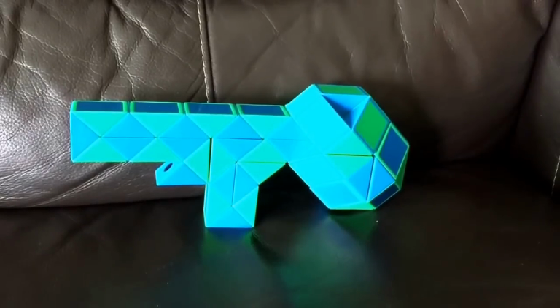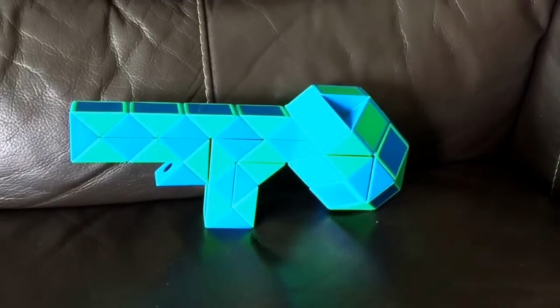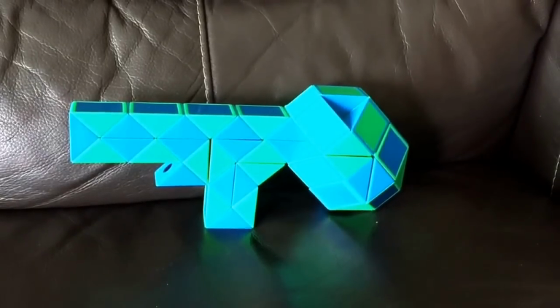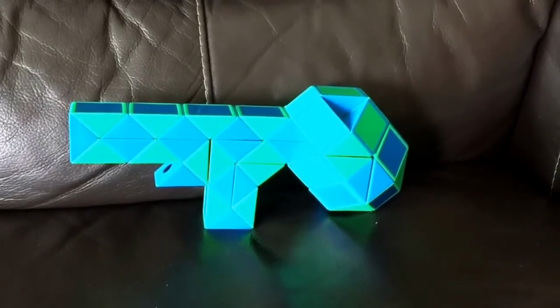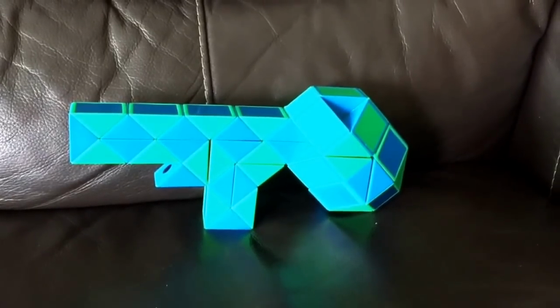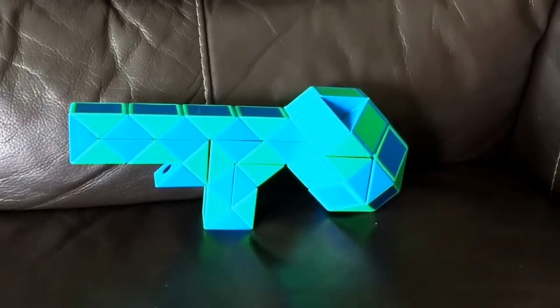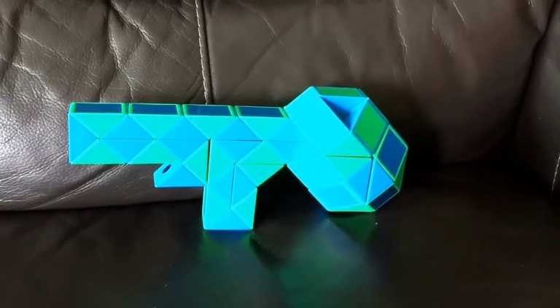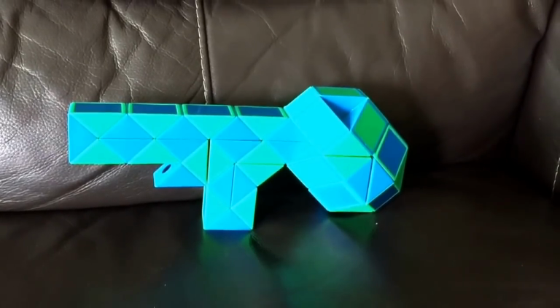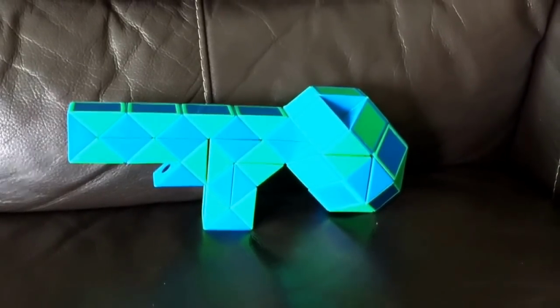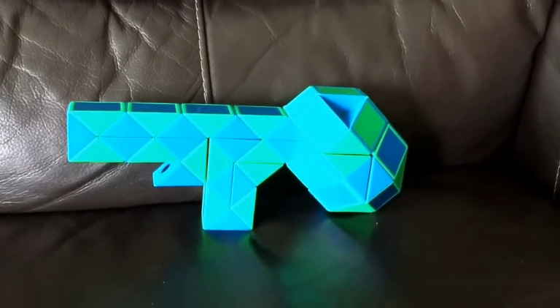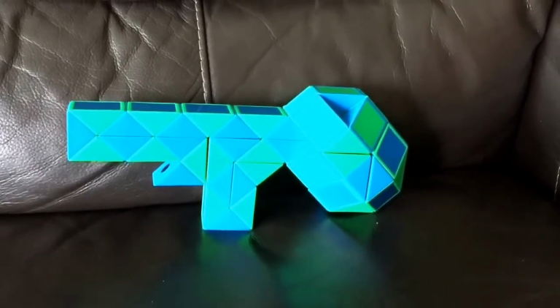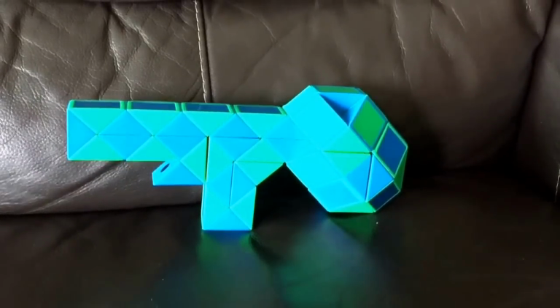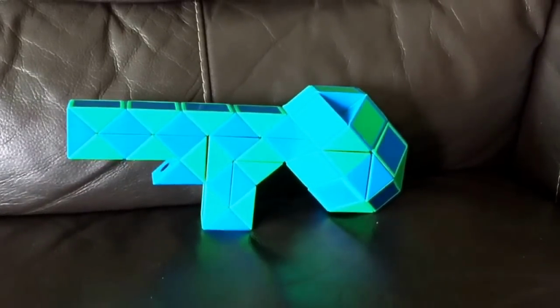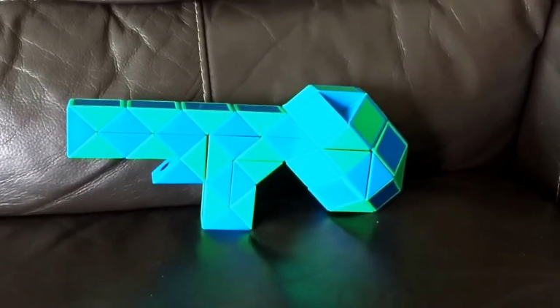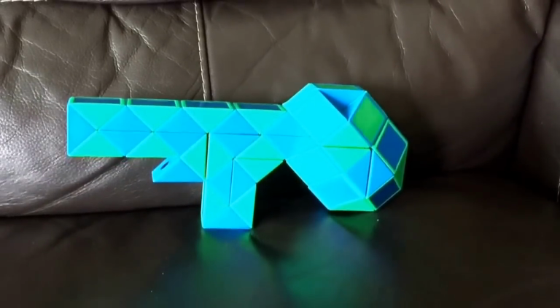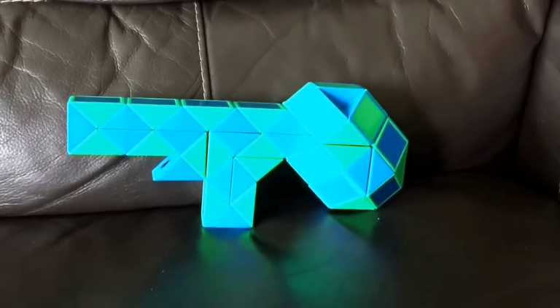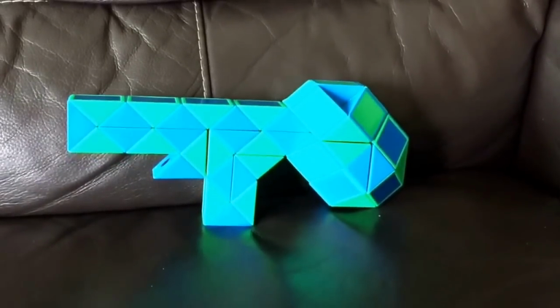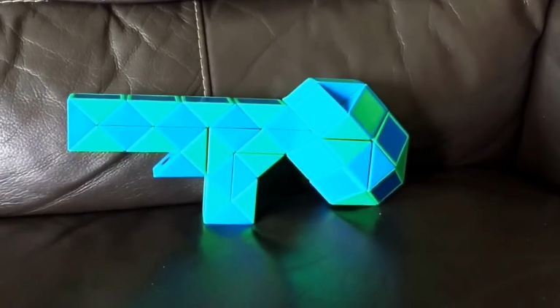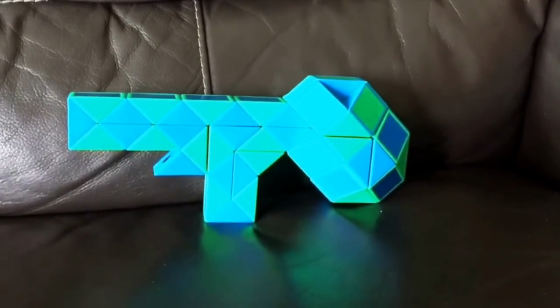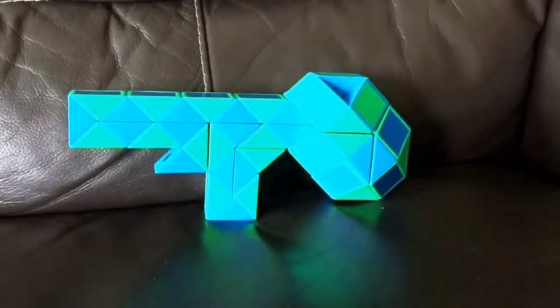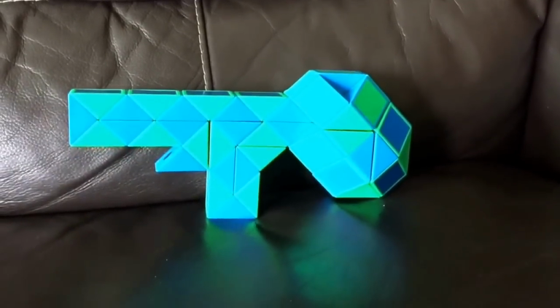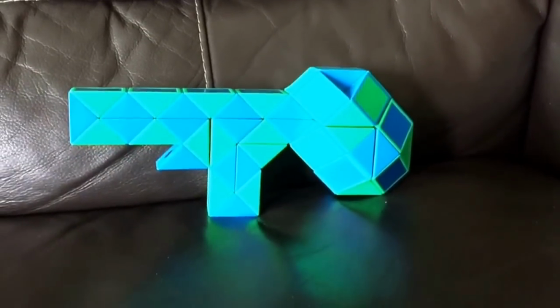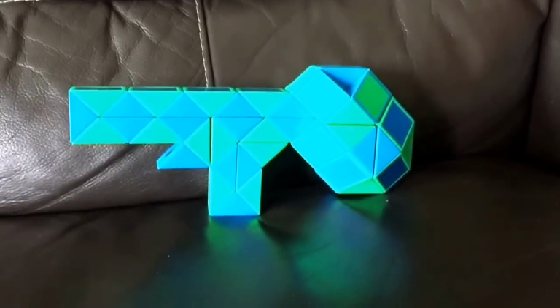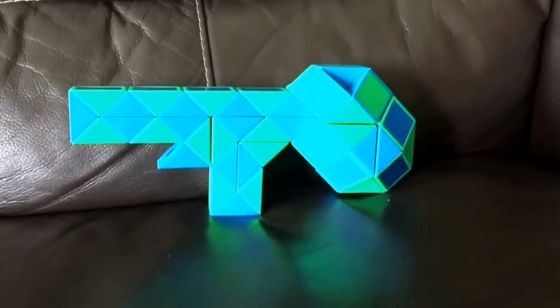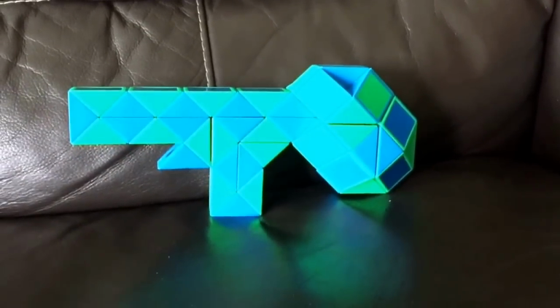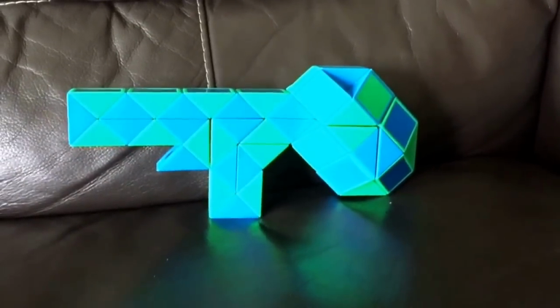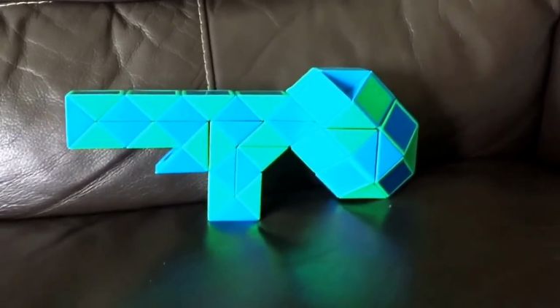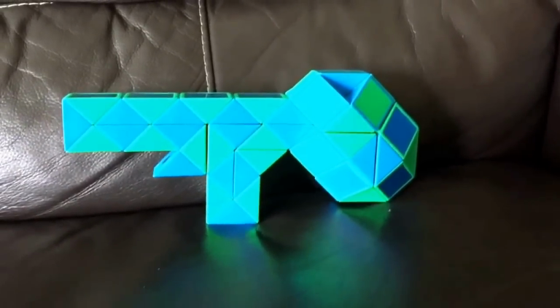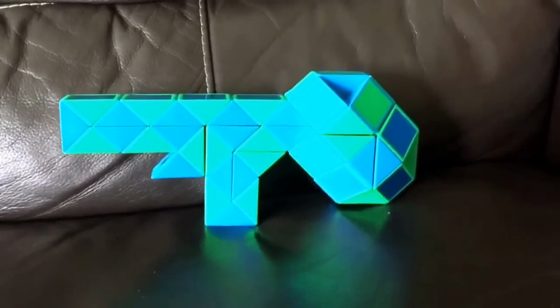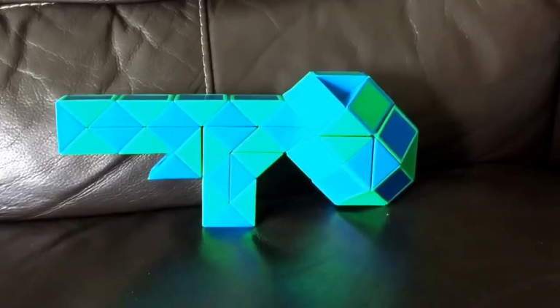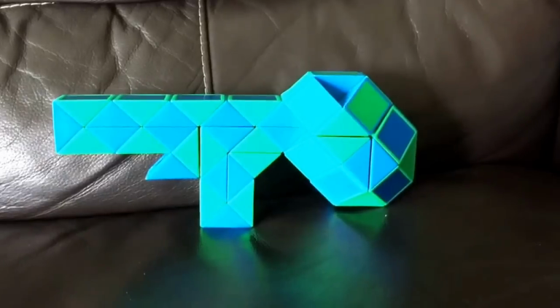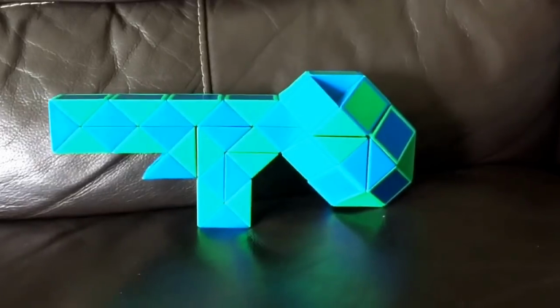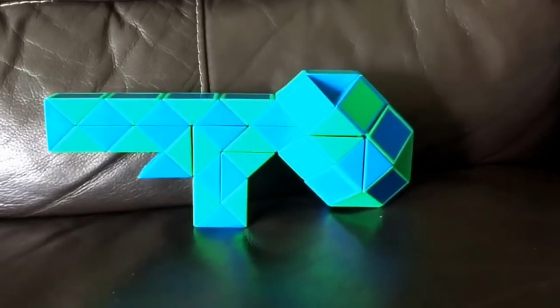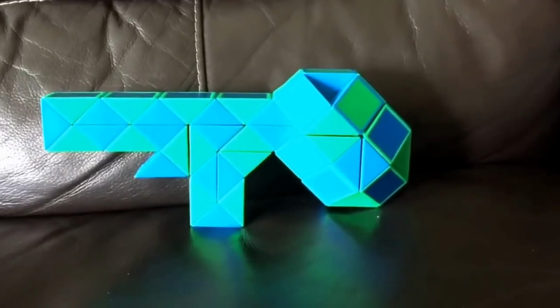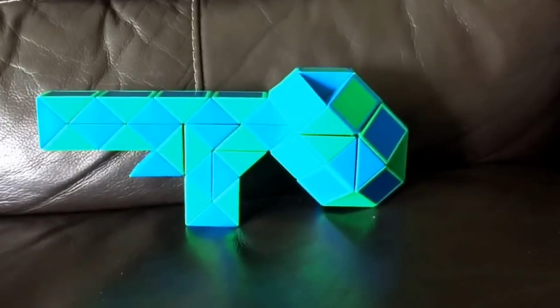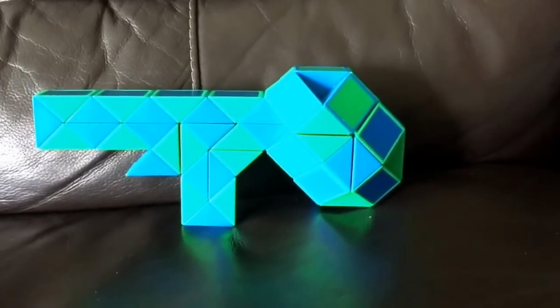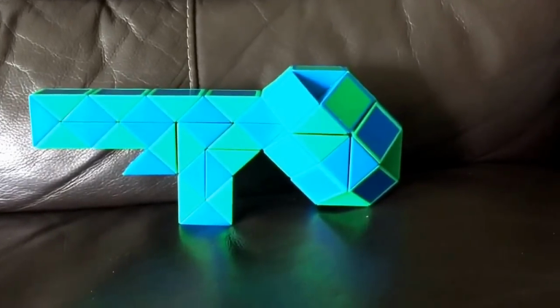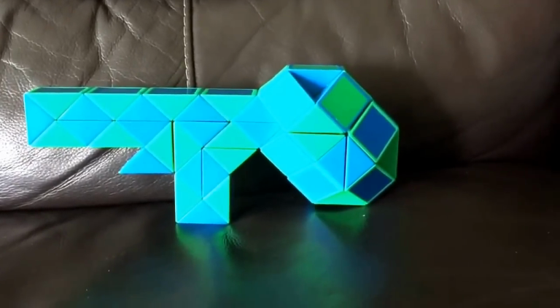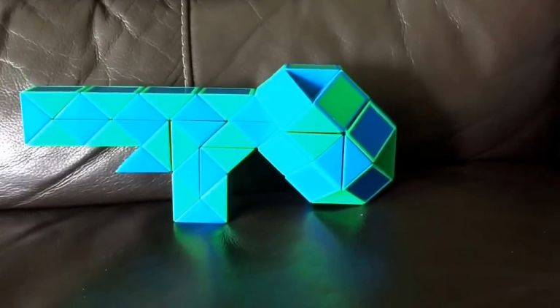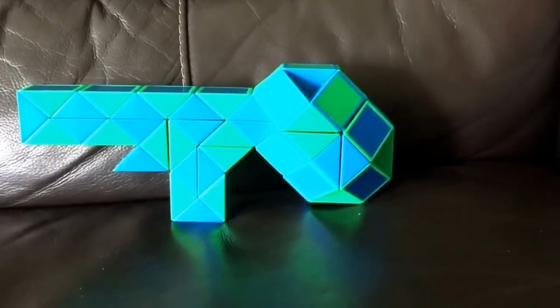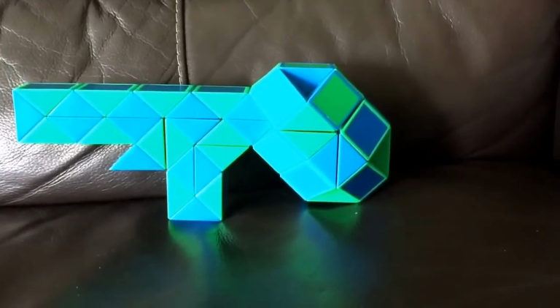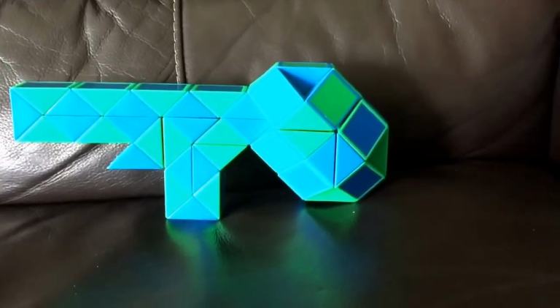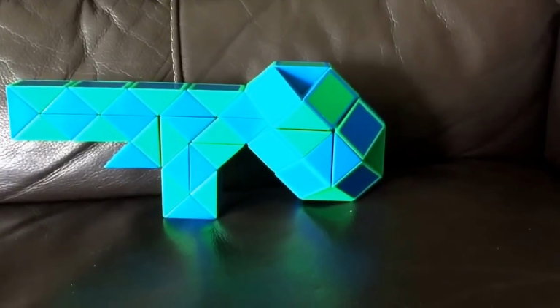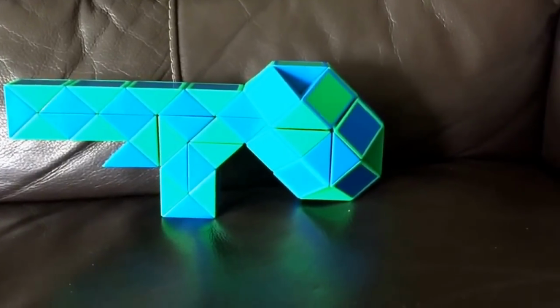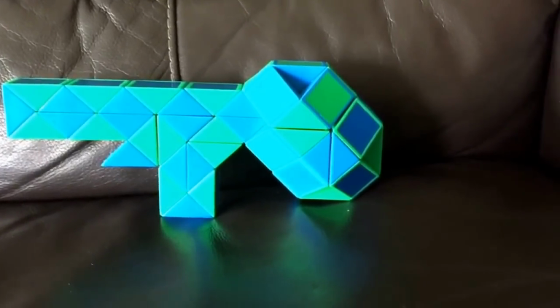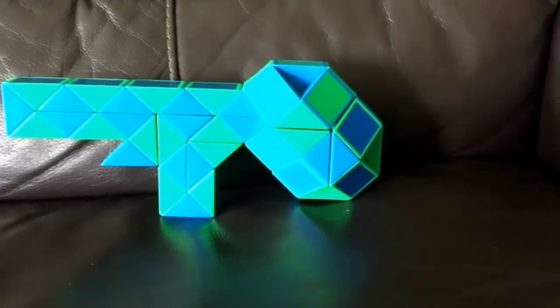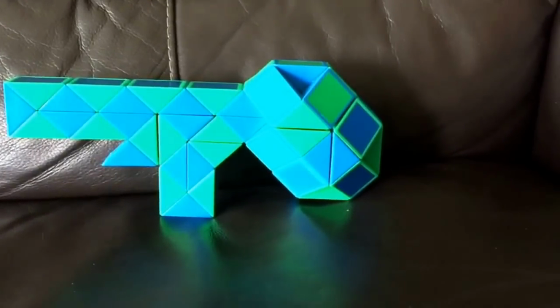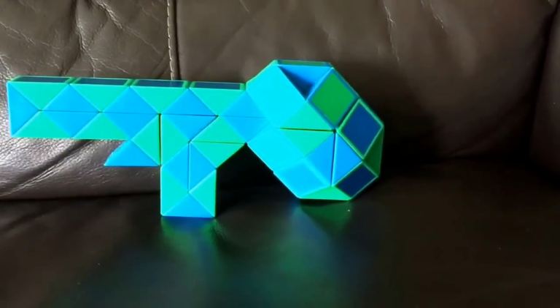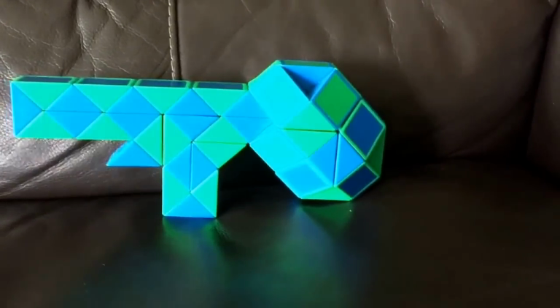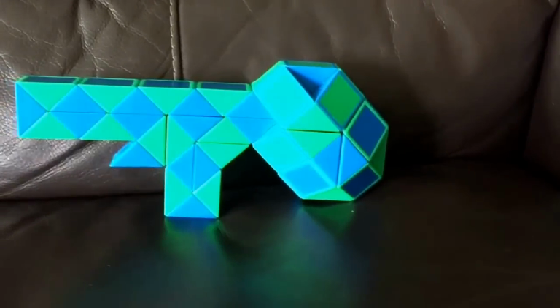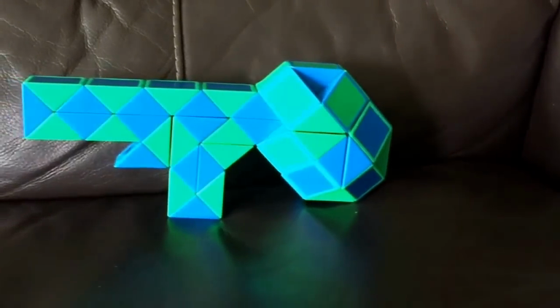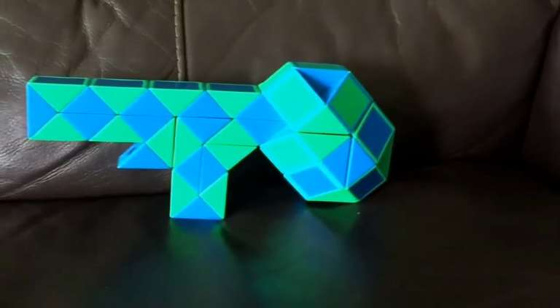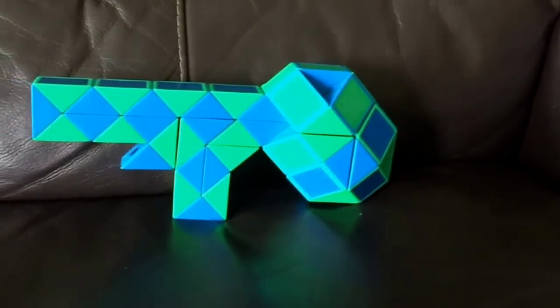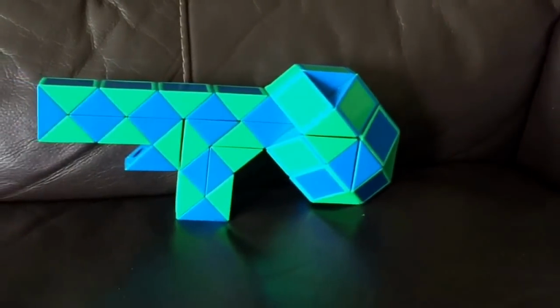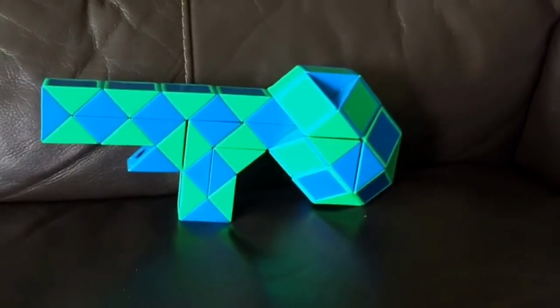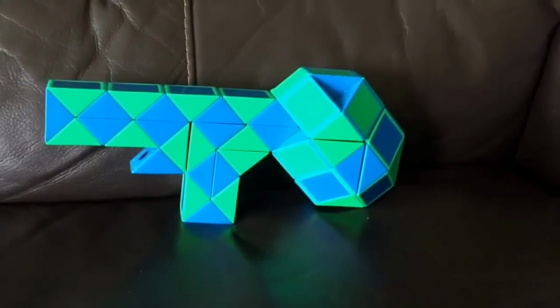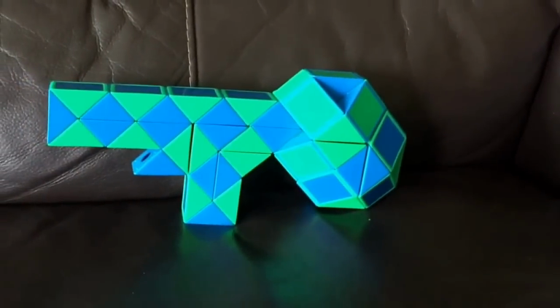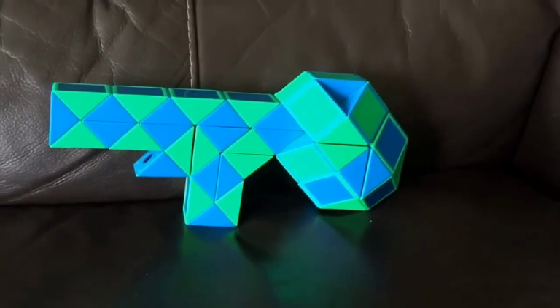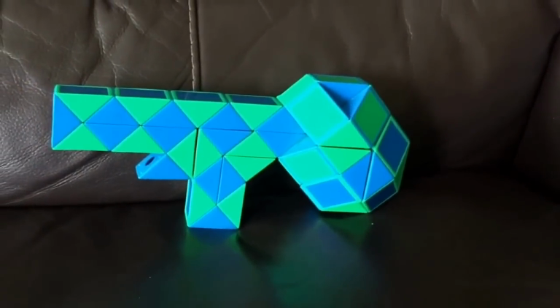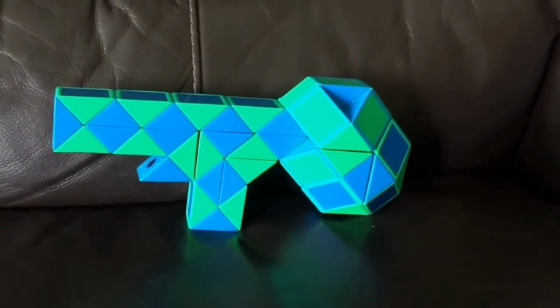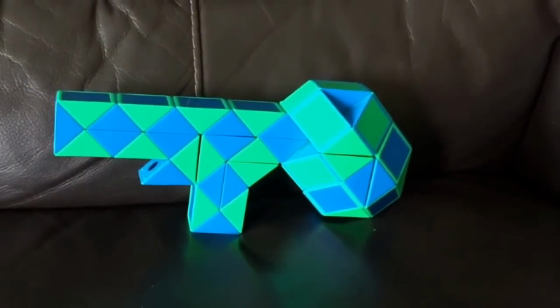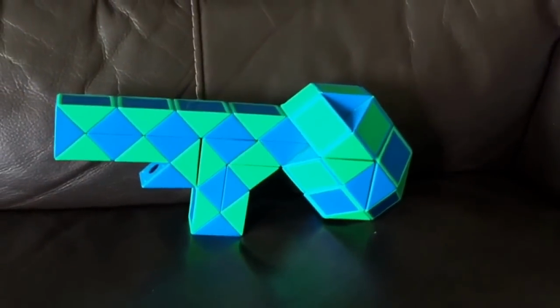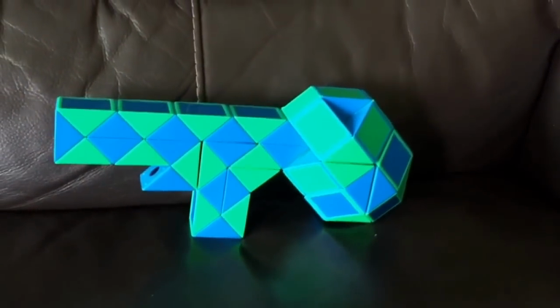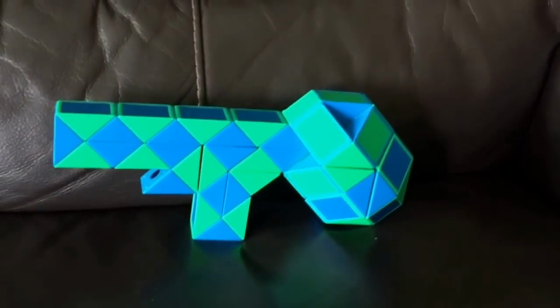Hi, I'm Okswin and I'm going to show you how to make a water gun with the 60-piece python puzzle.